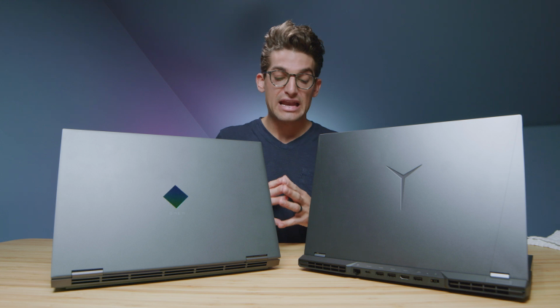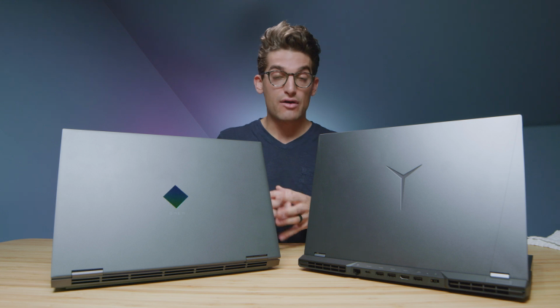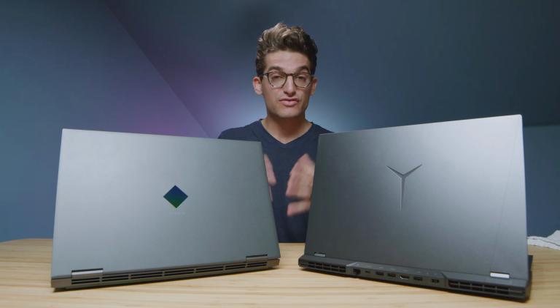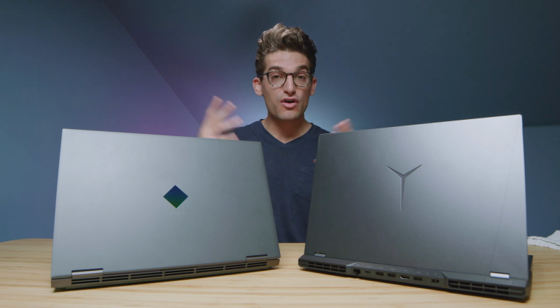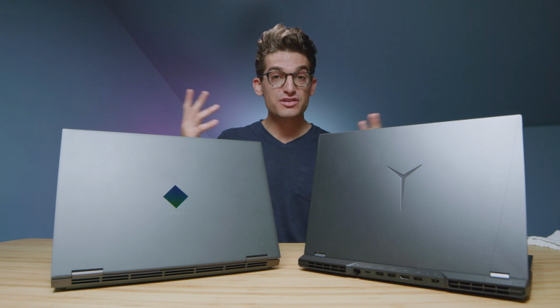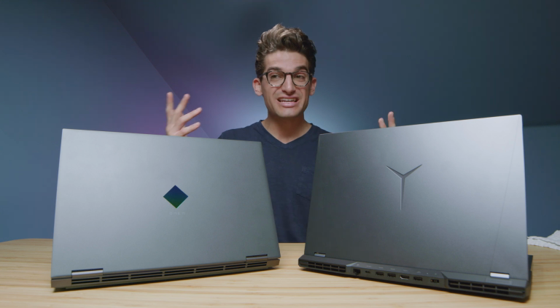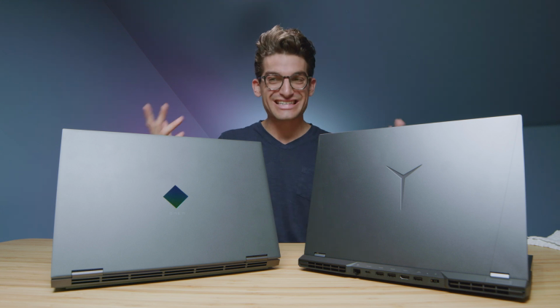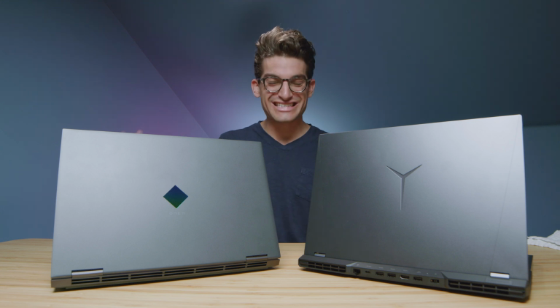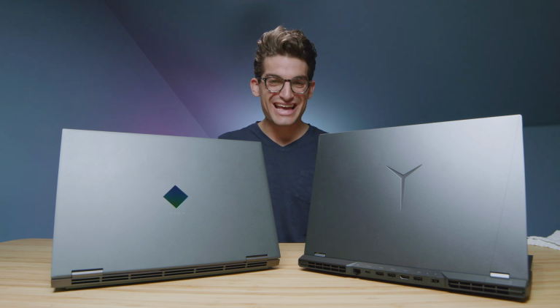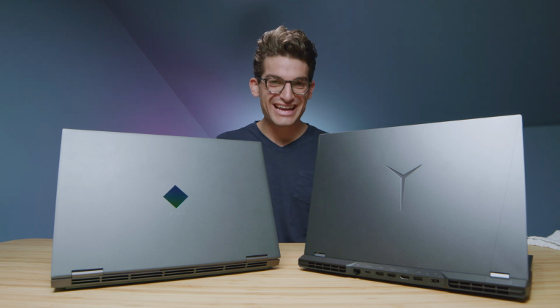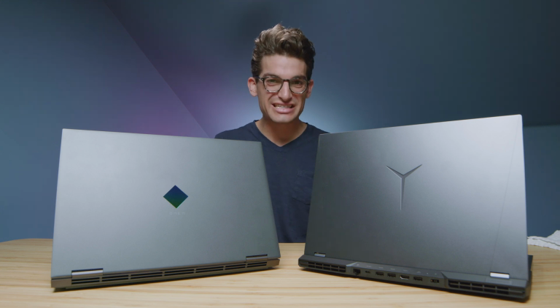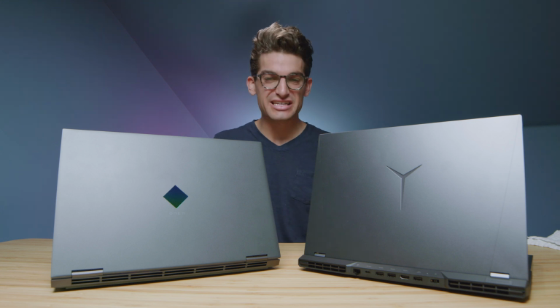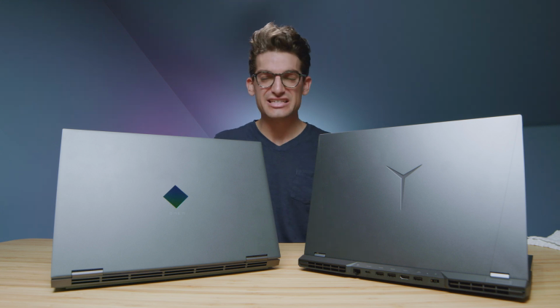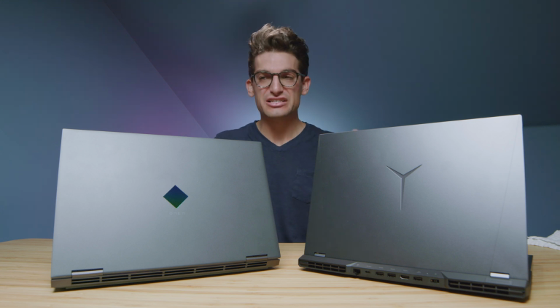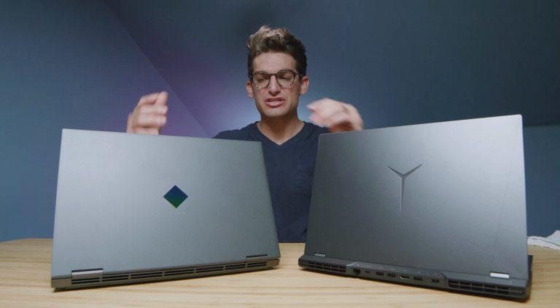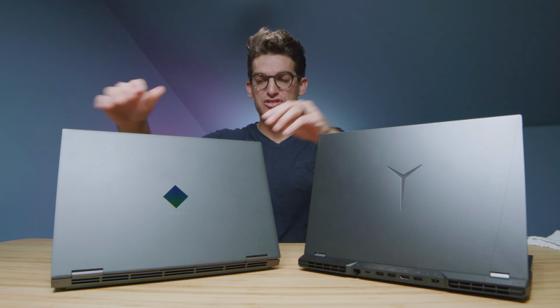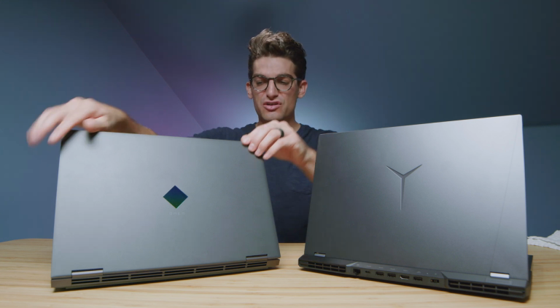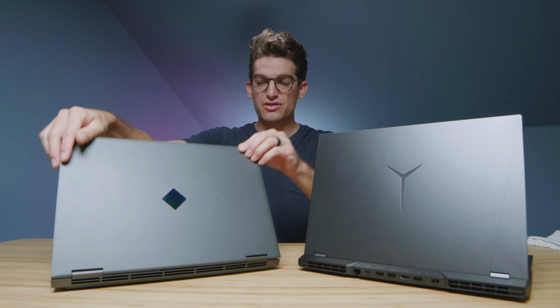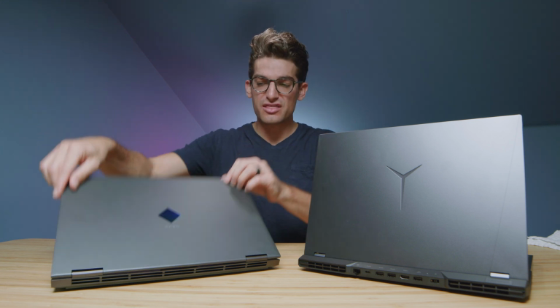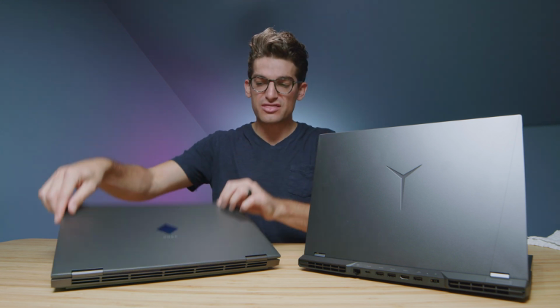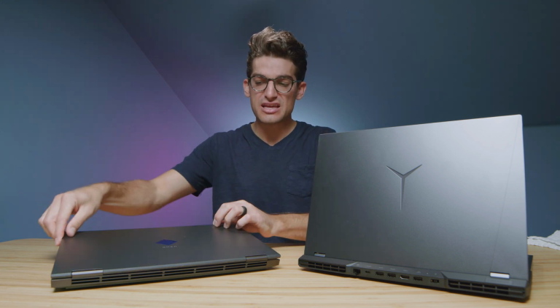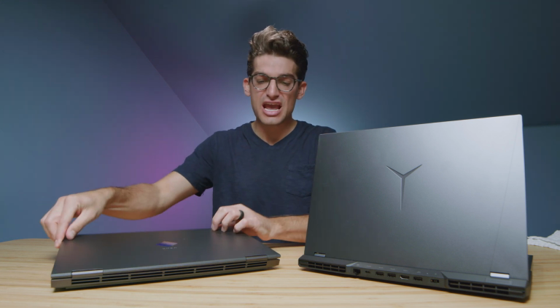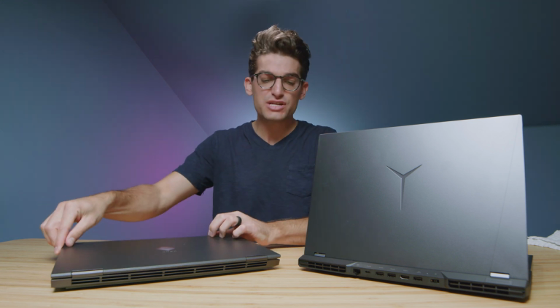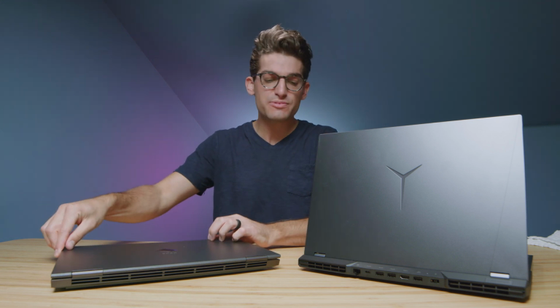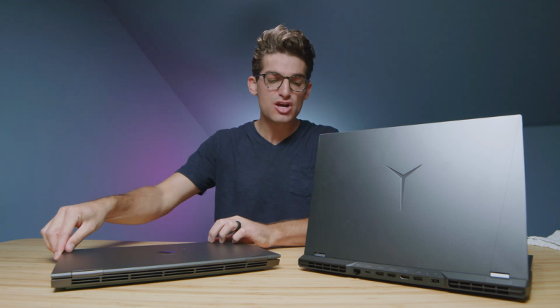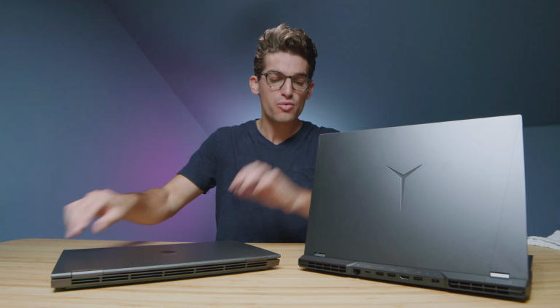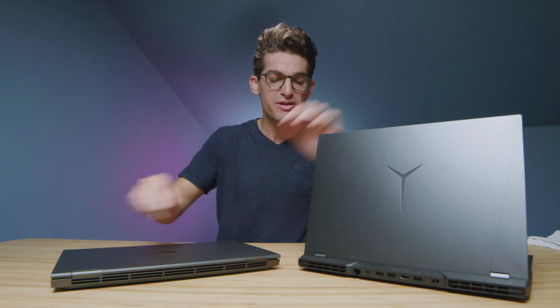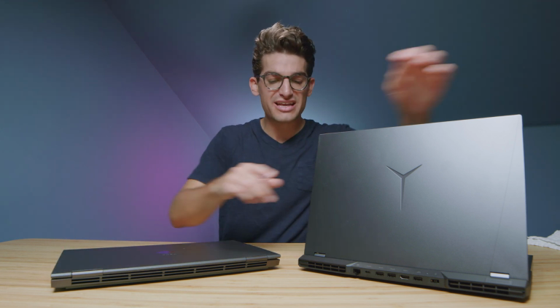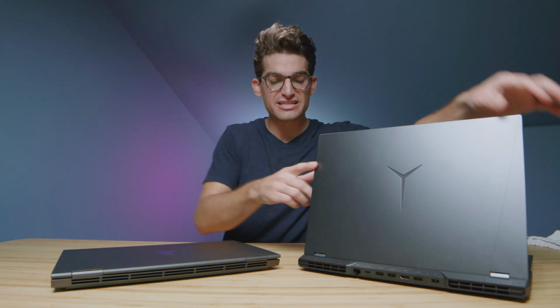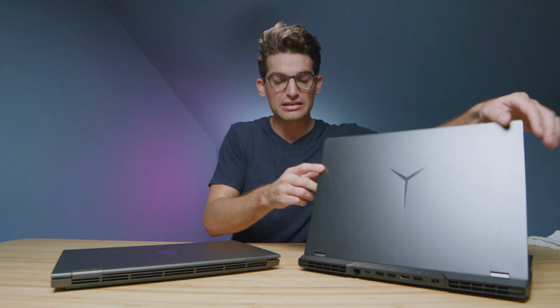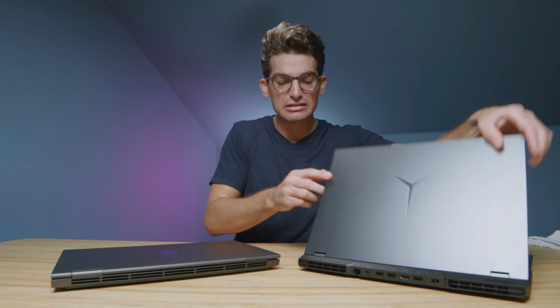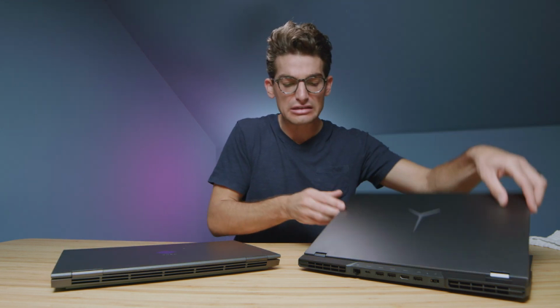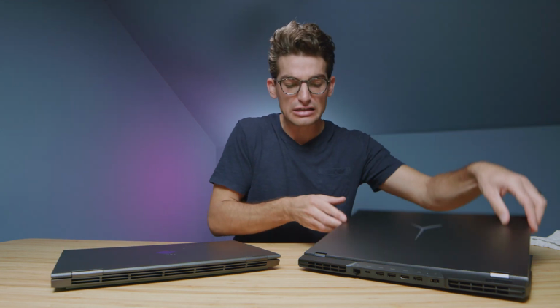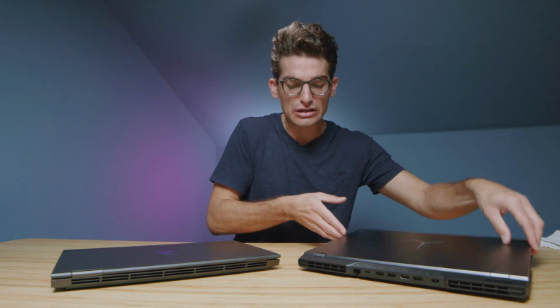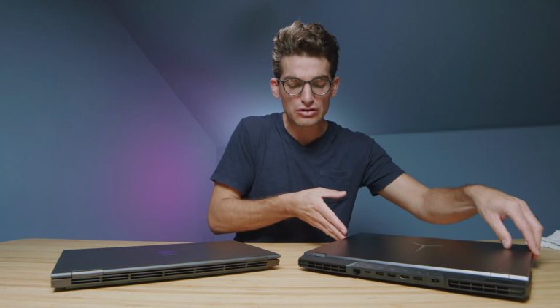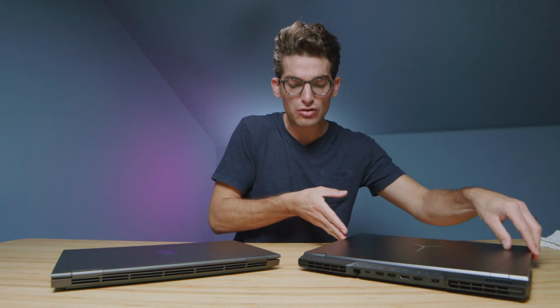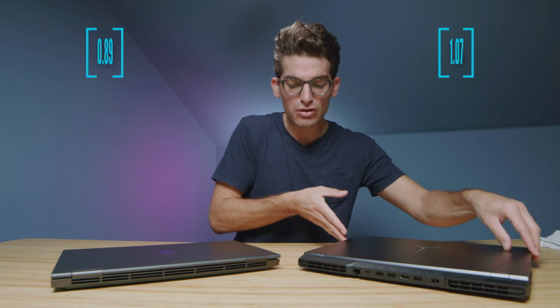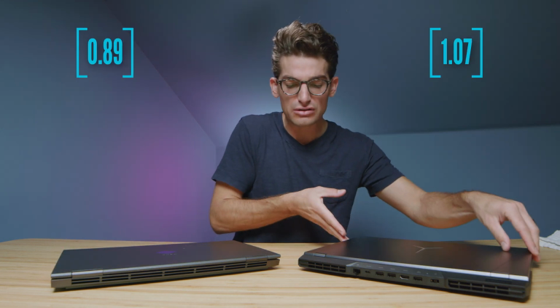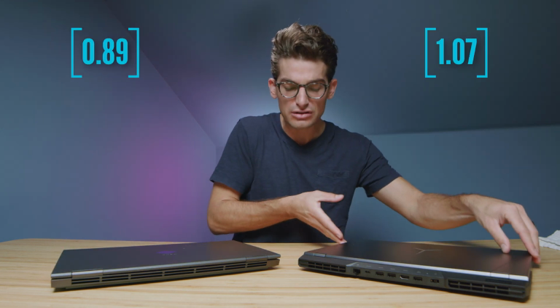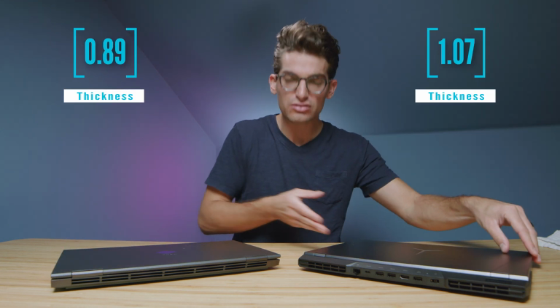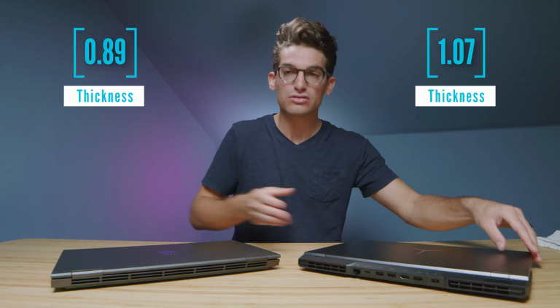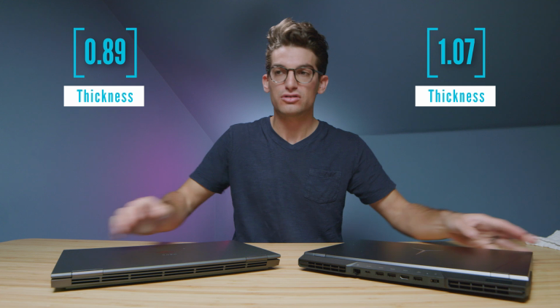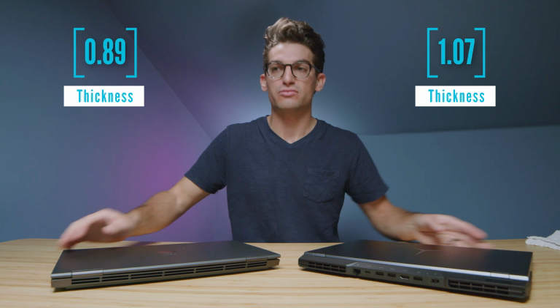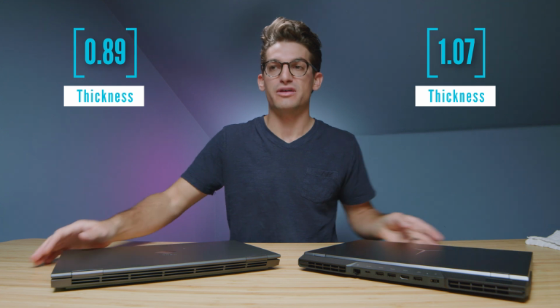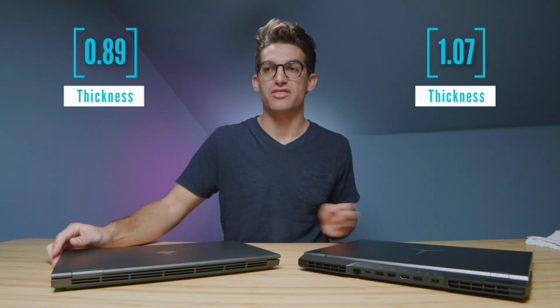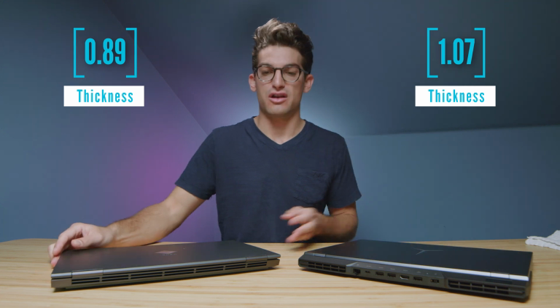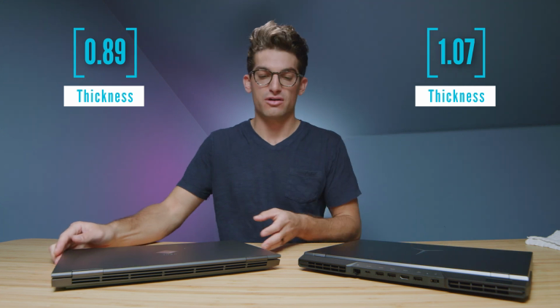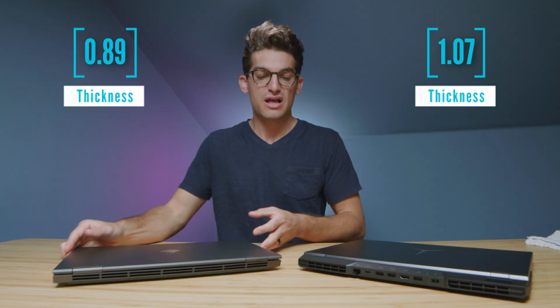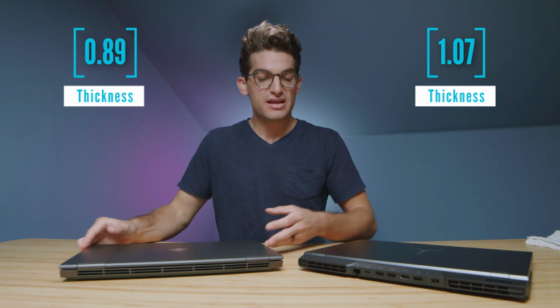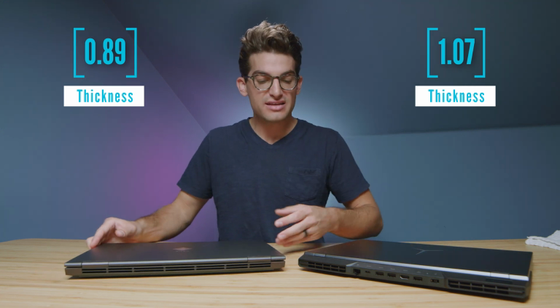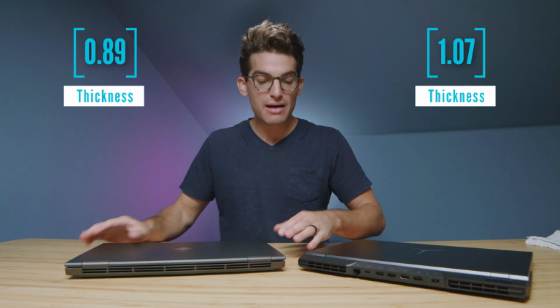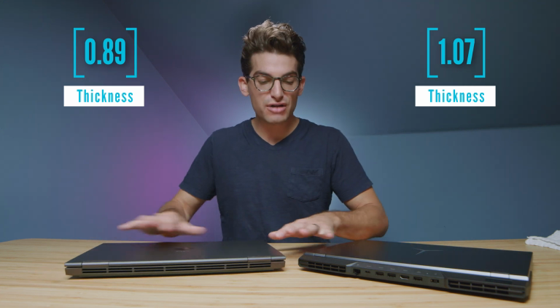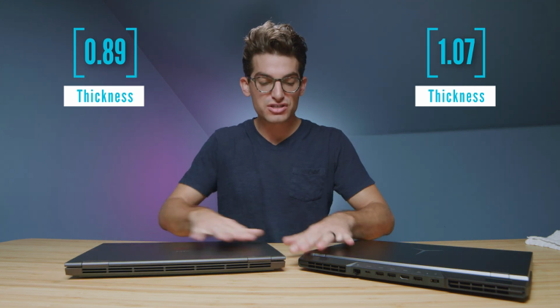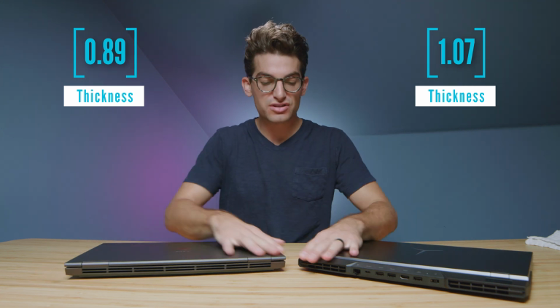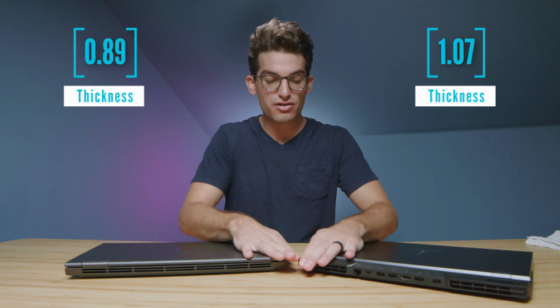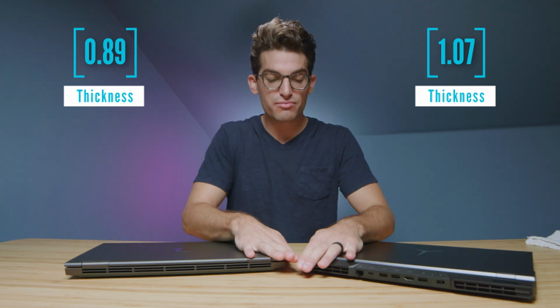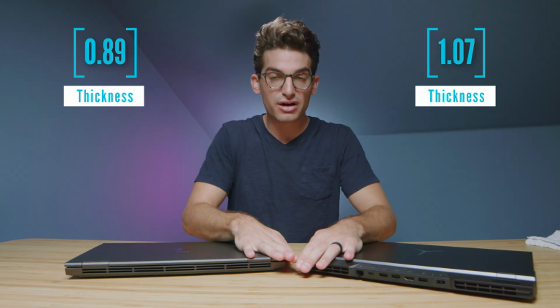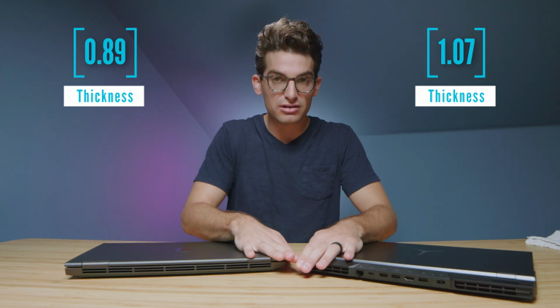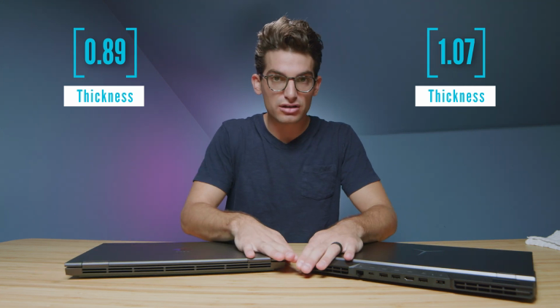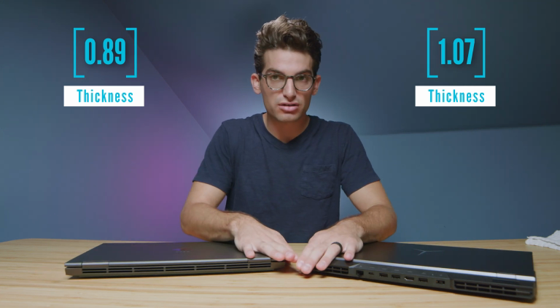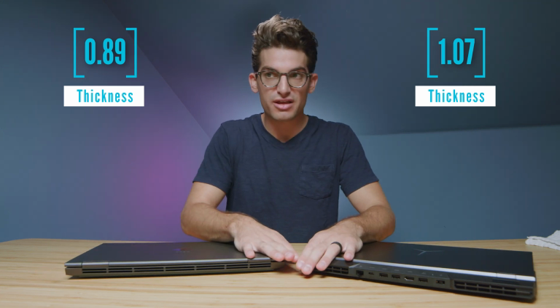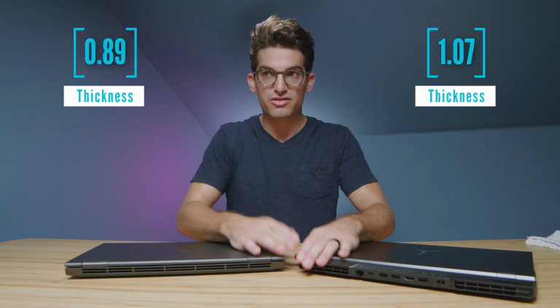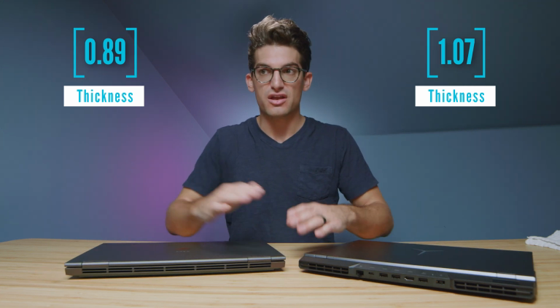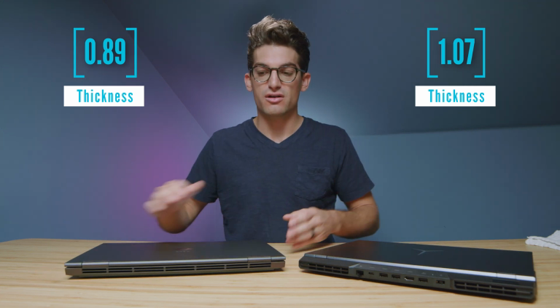As far as aesthetics are concerned, the HP Omen is a little bit thinner — not much thinner, but a little bit thinner.